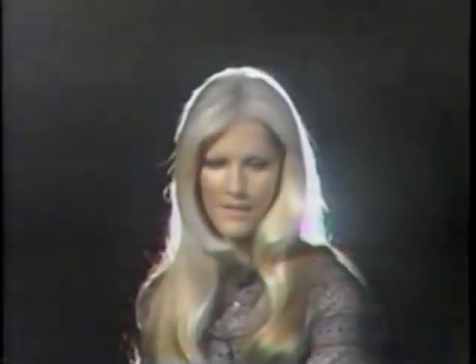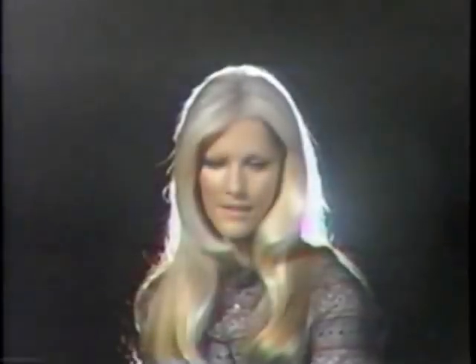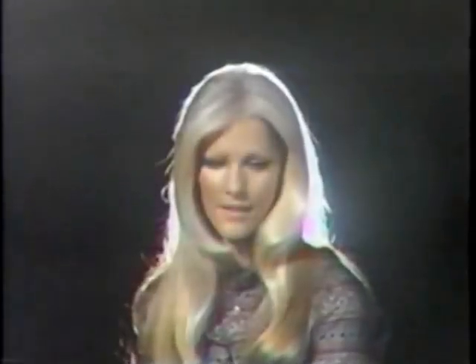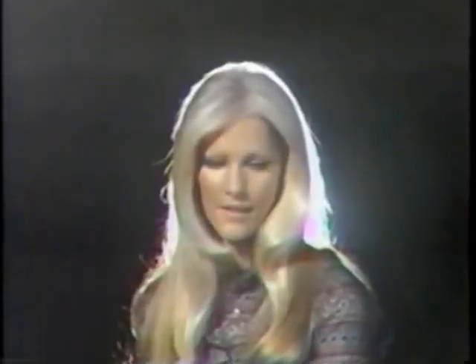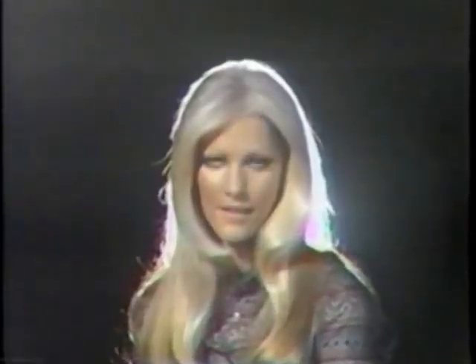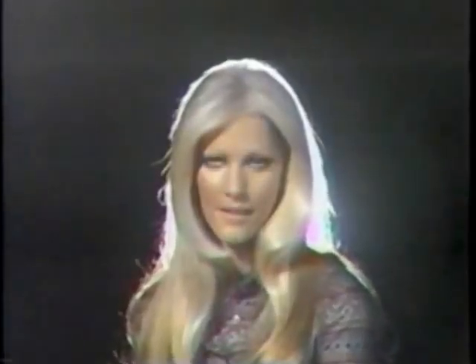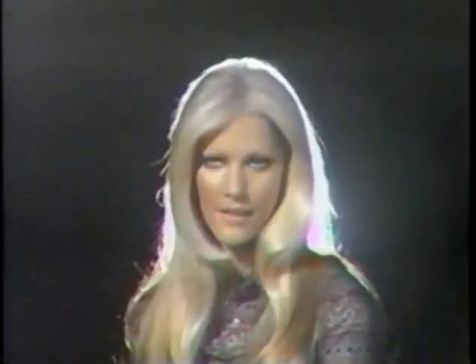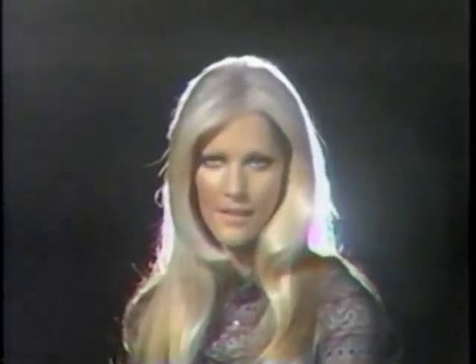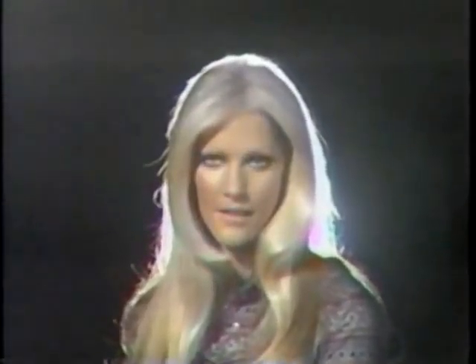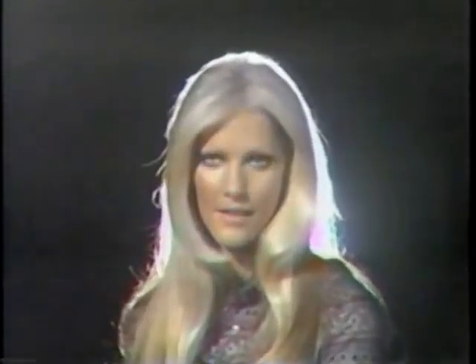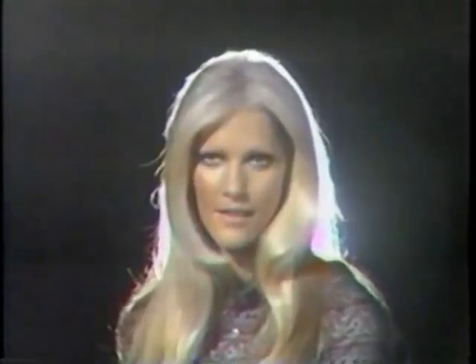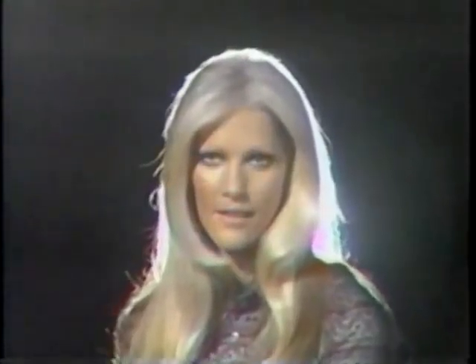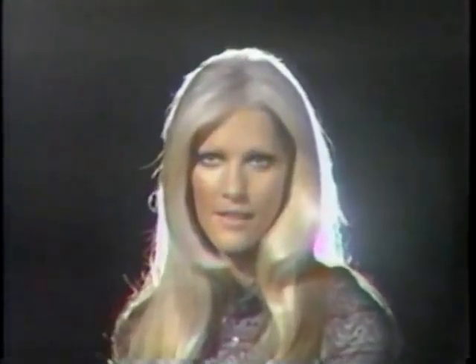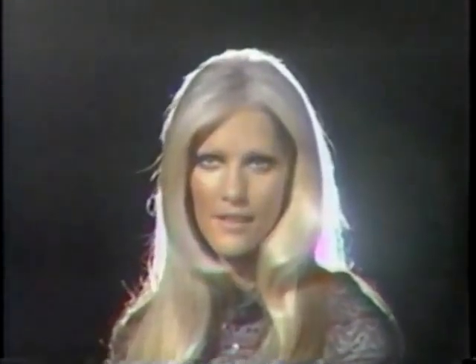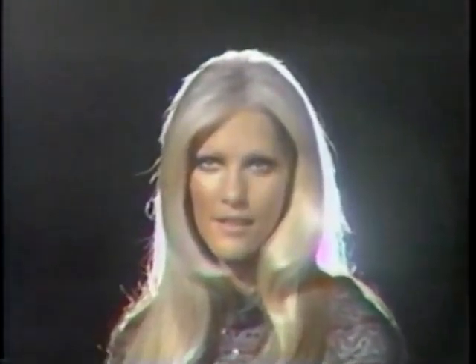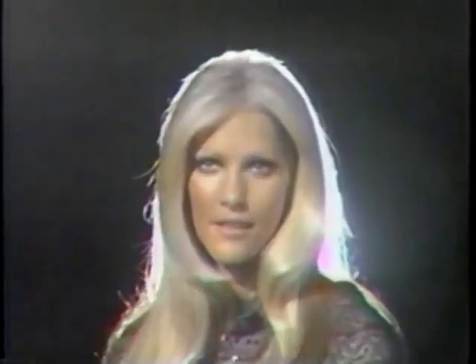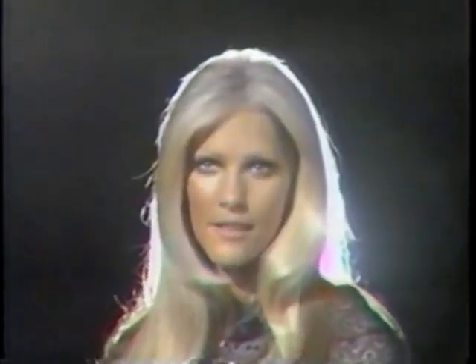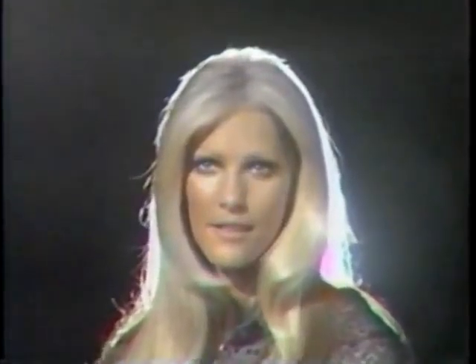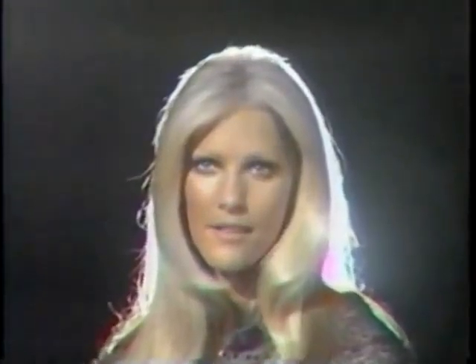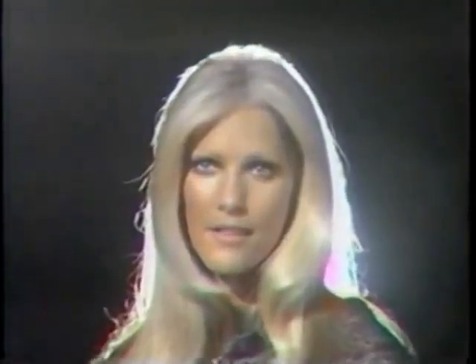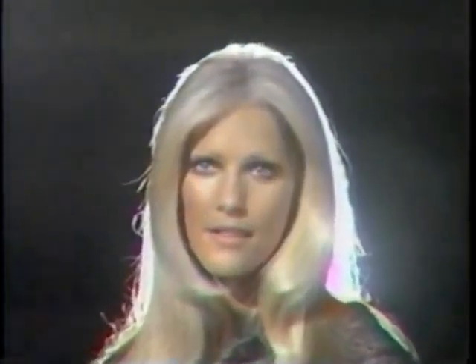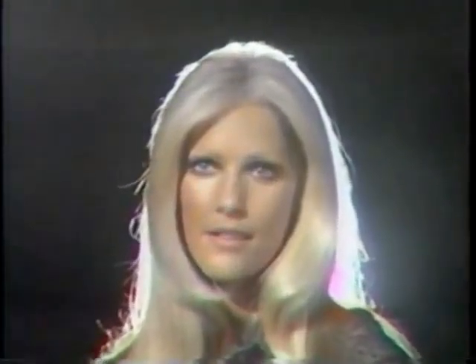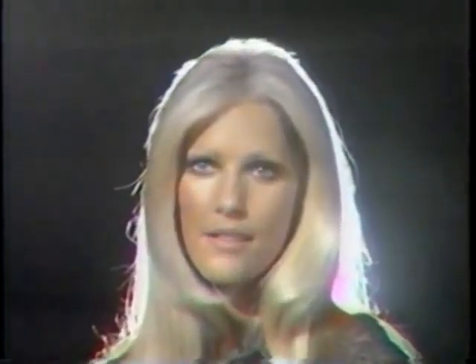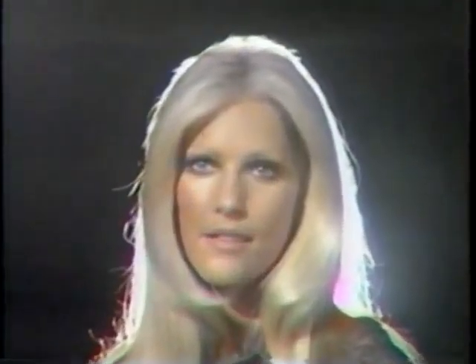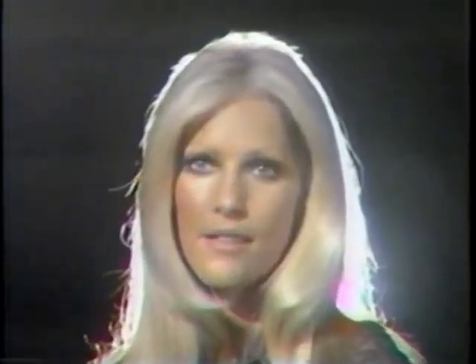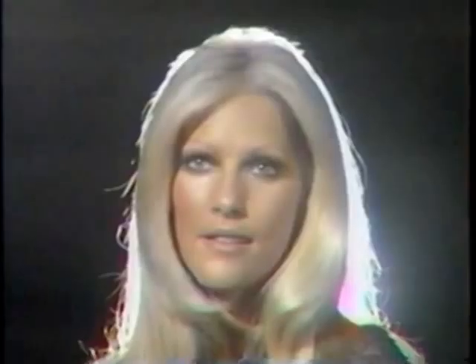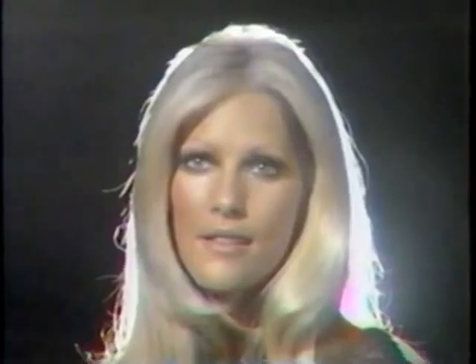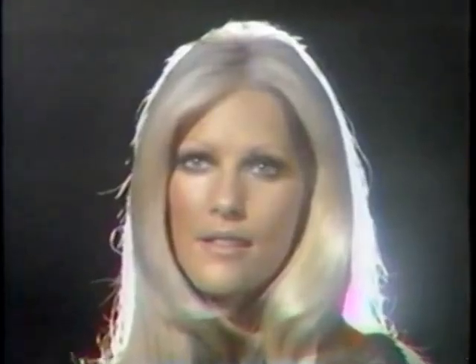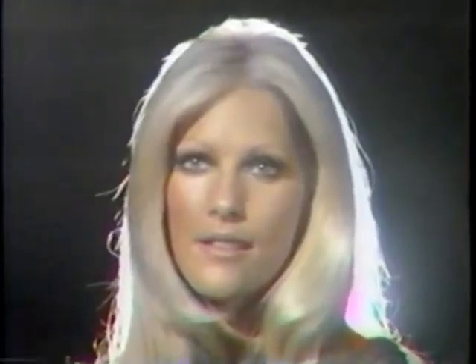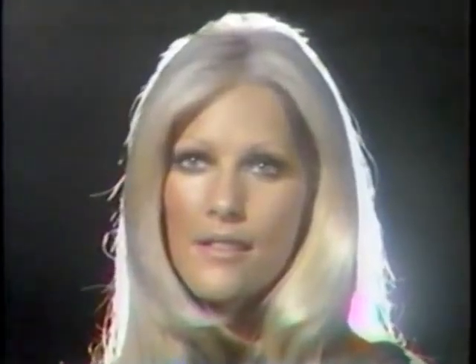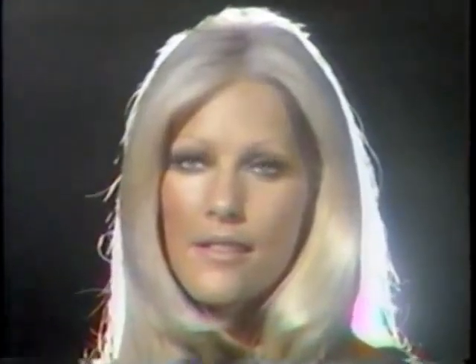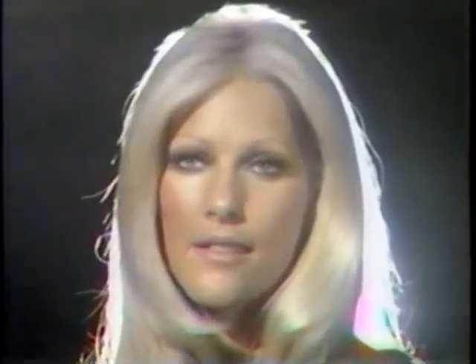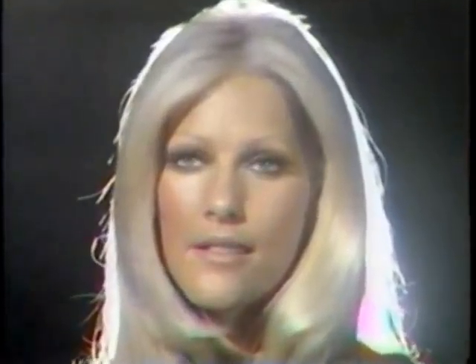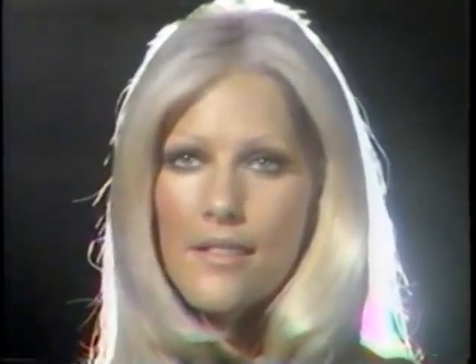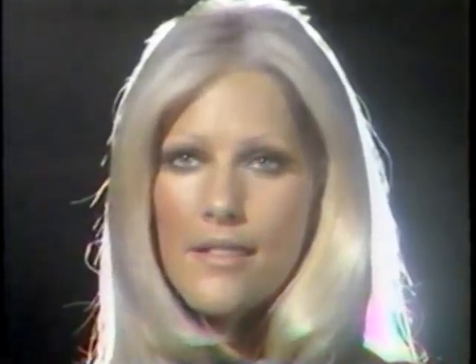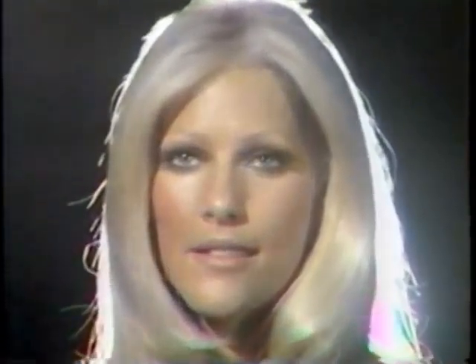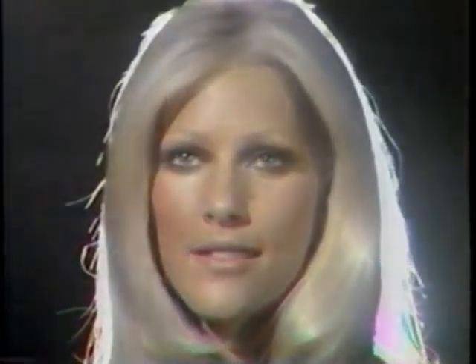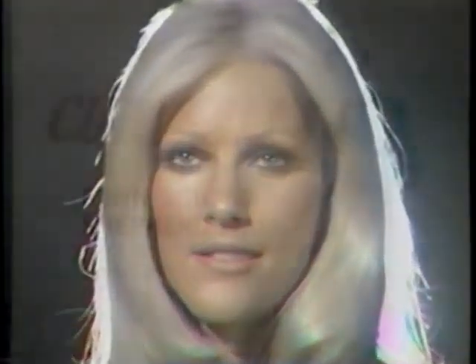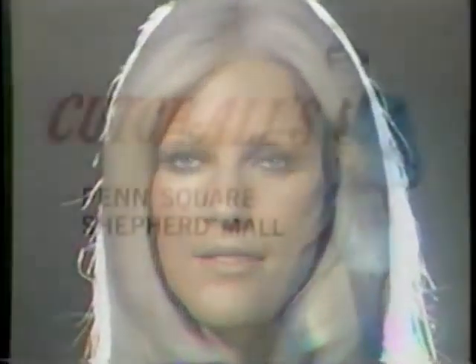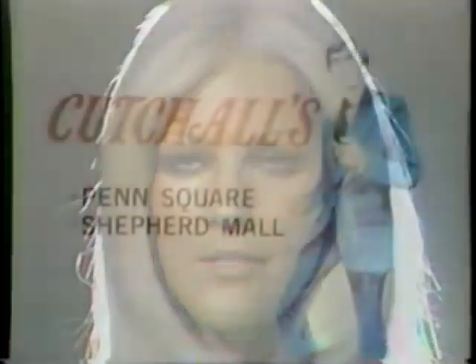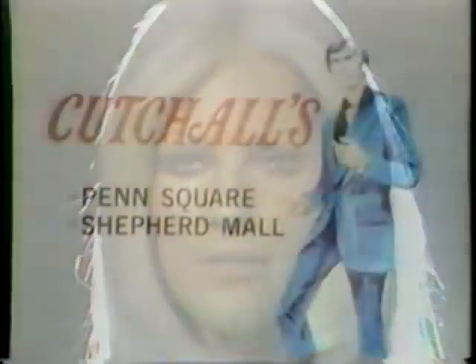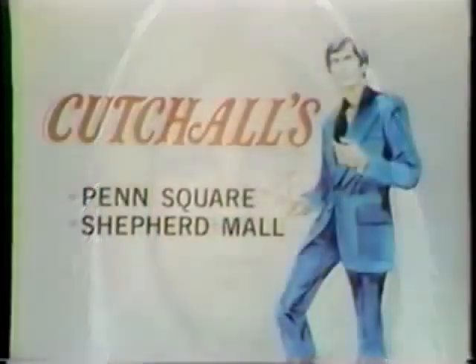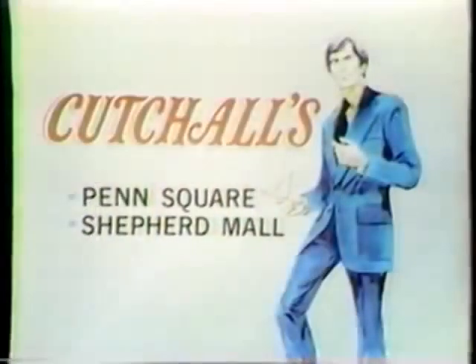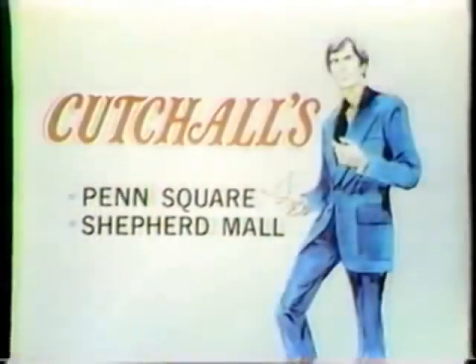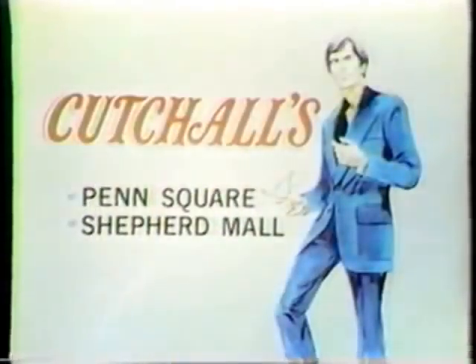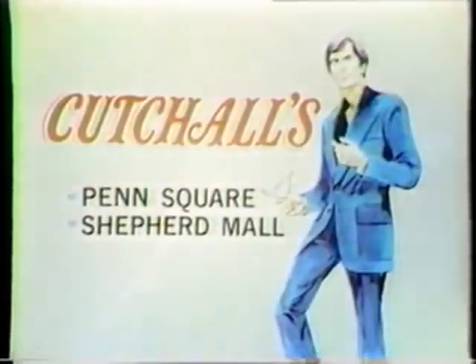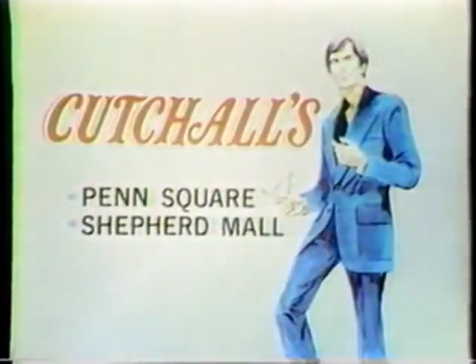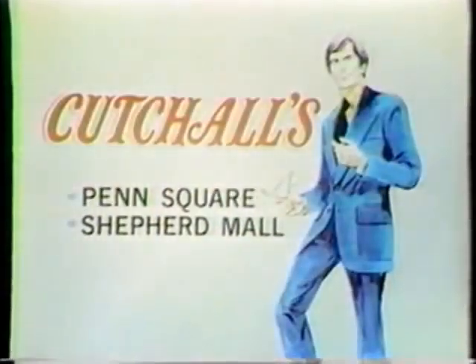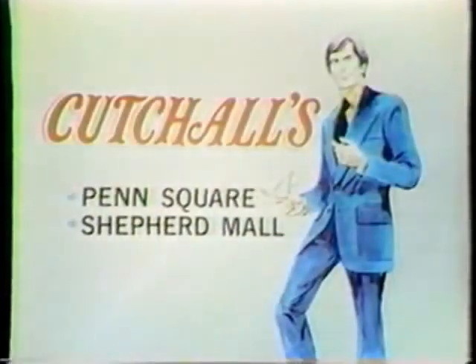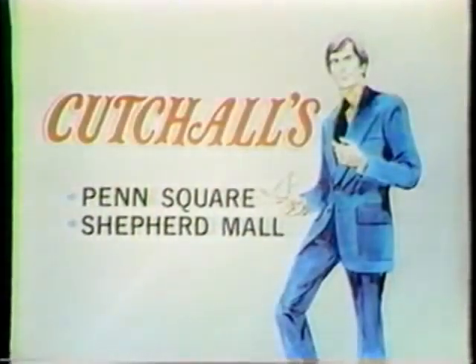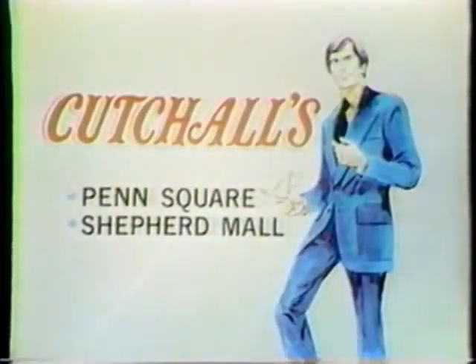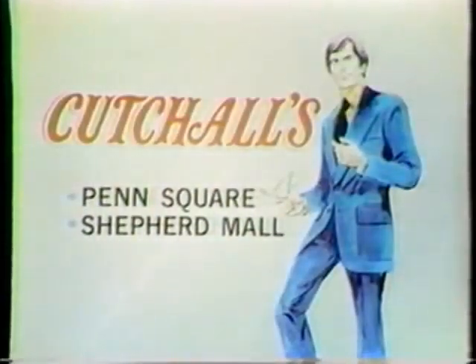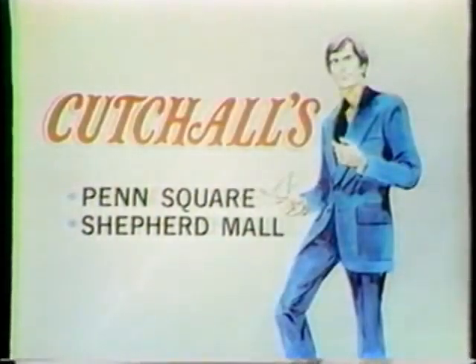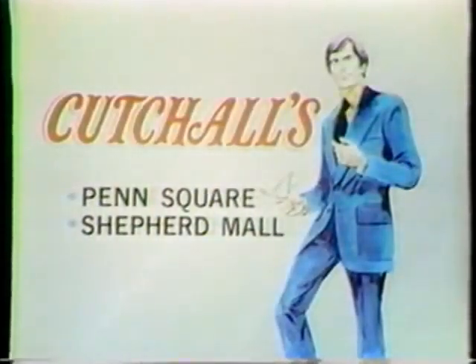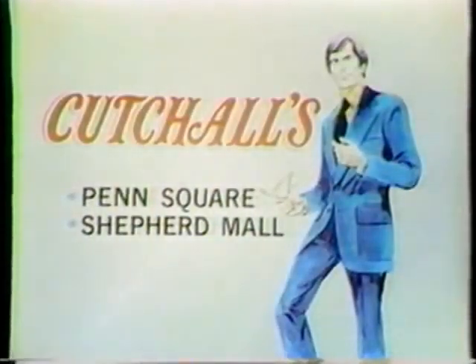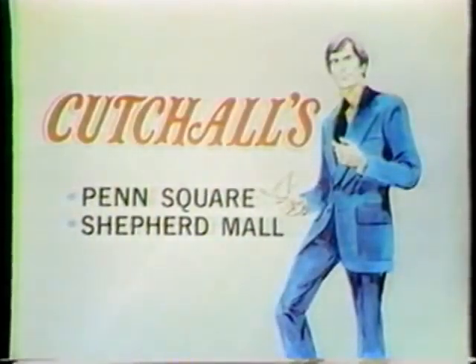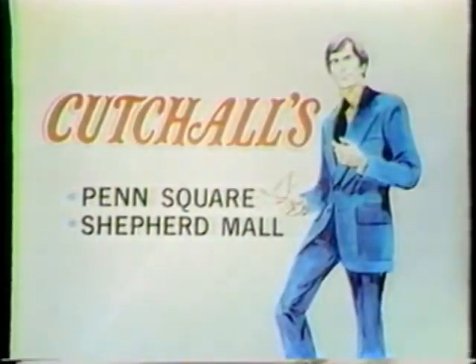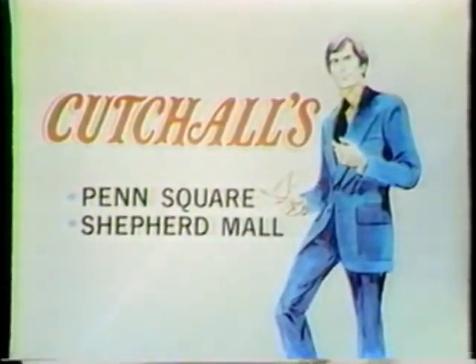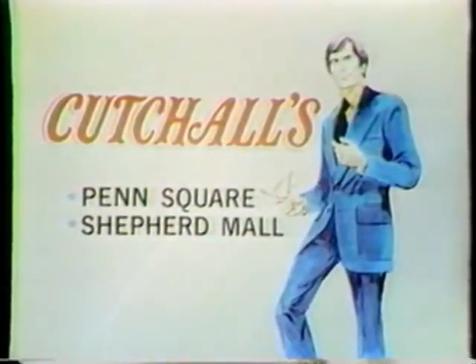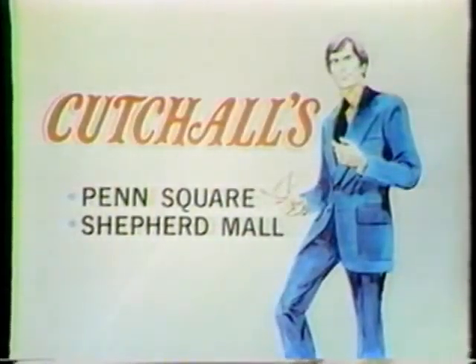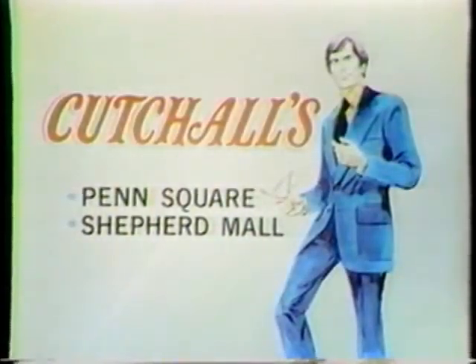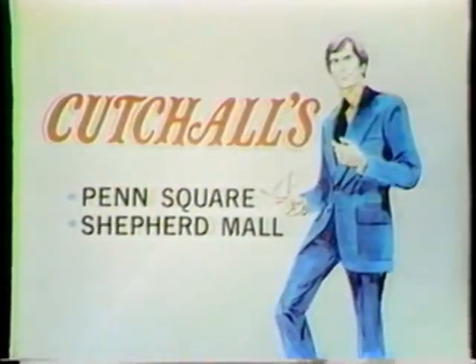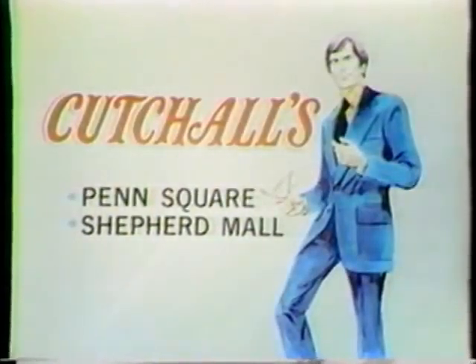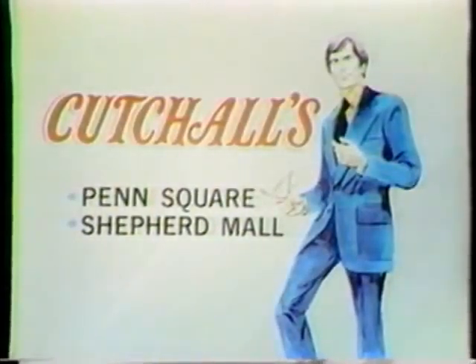When I think of my man, I think of him in clothes from Kachaw's. Kachaw's, Penn Square and Shepherd Mall.